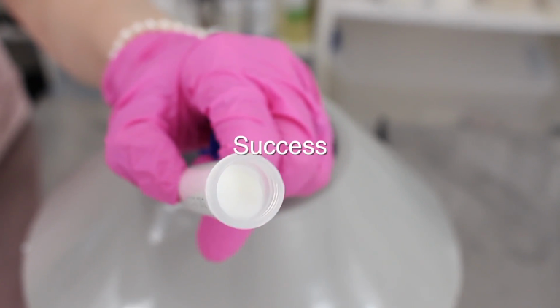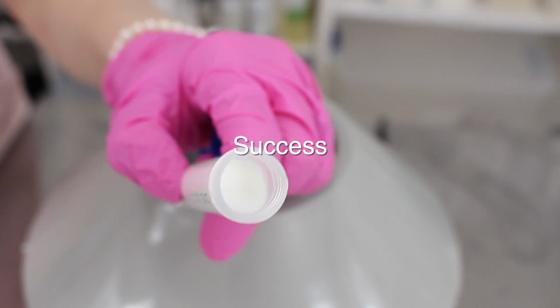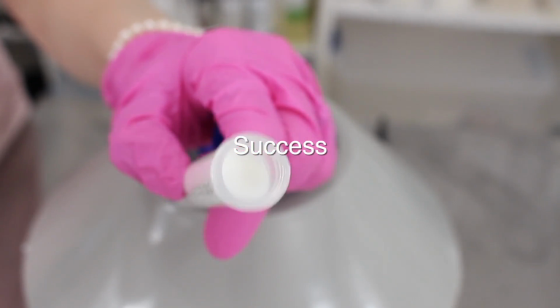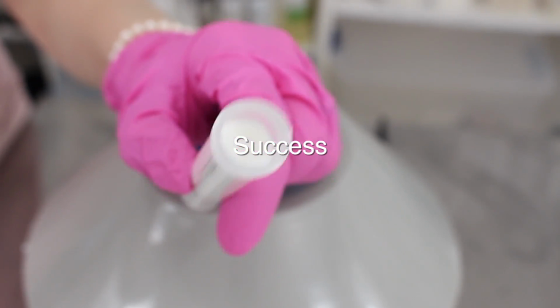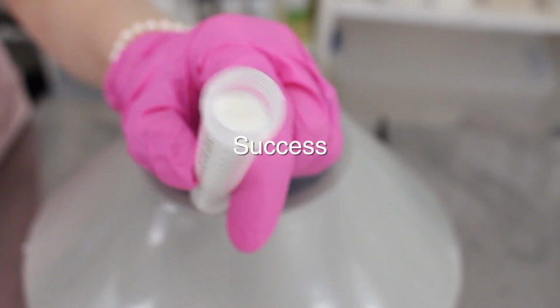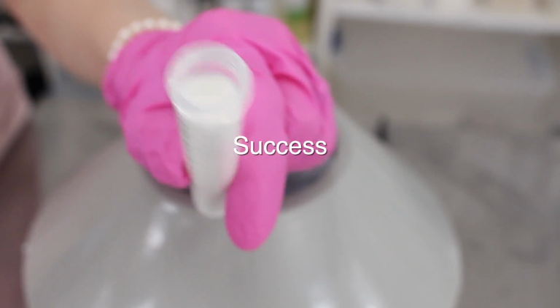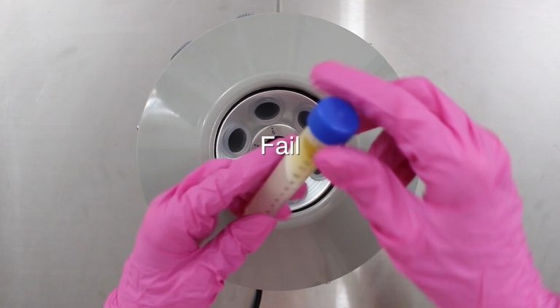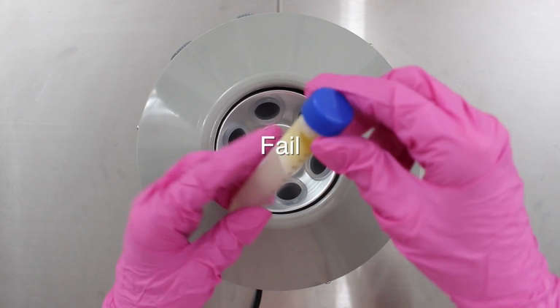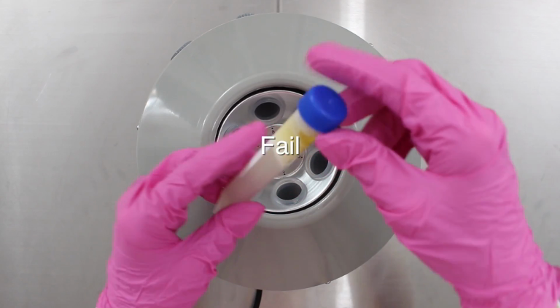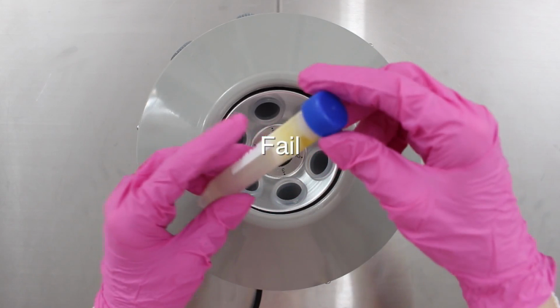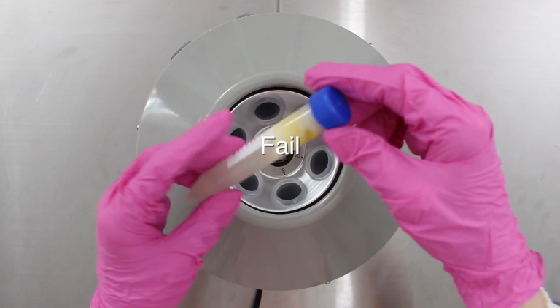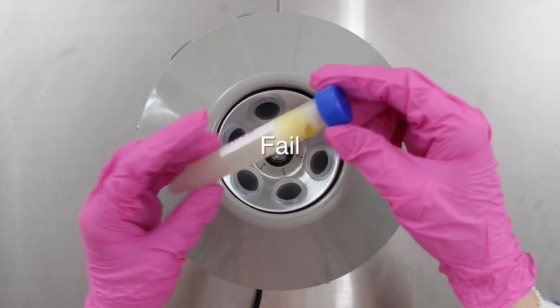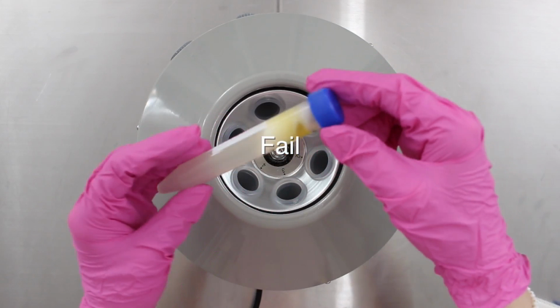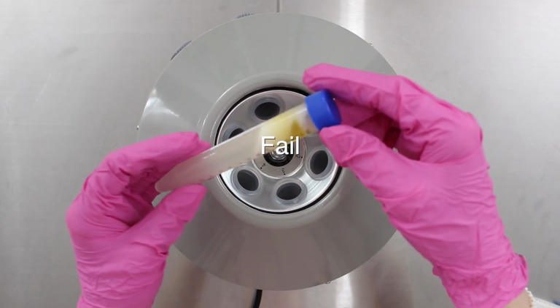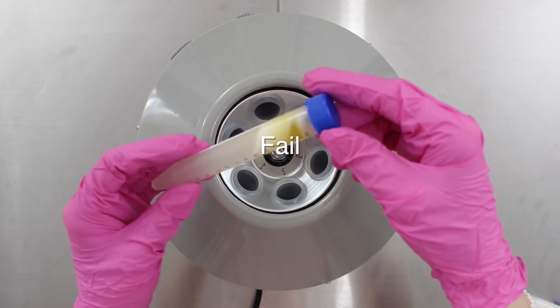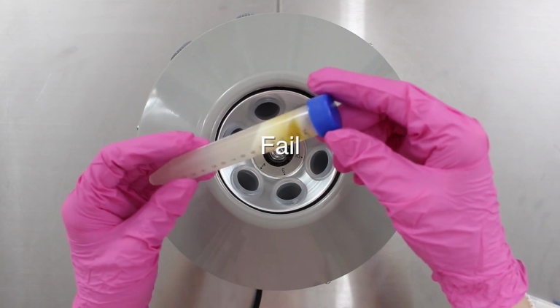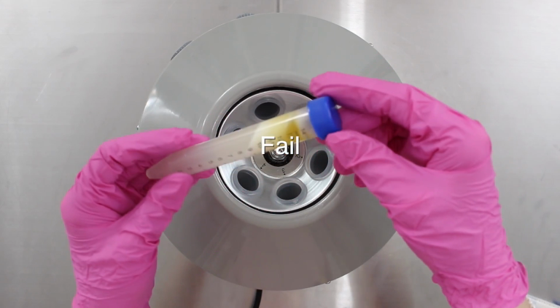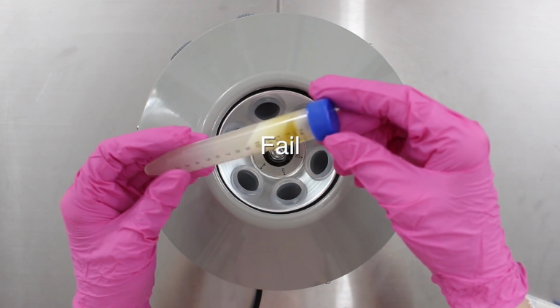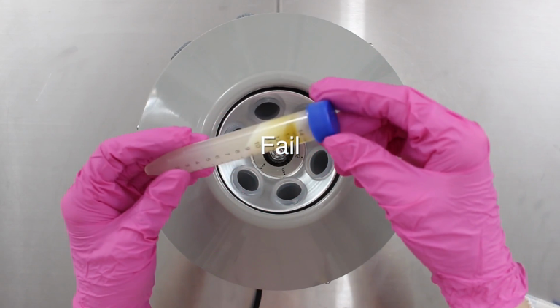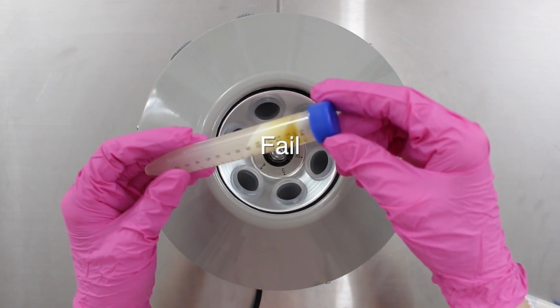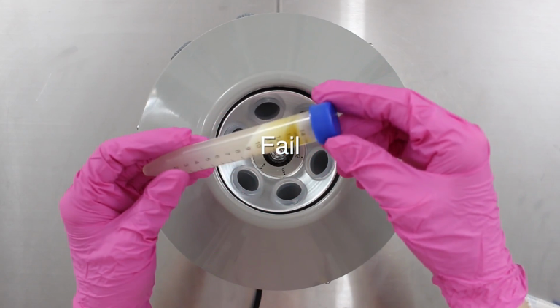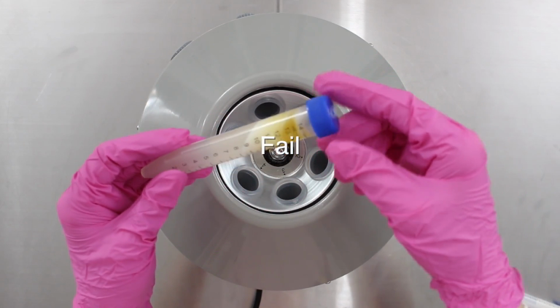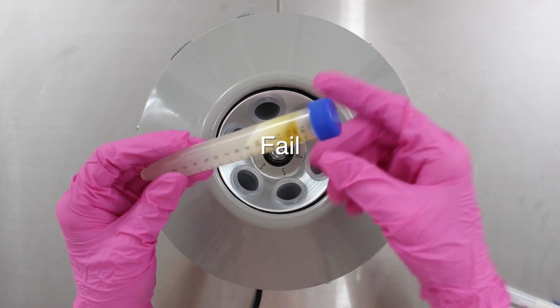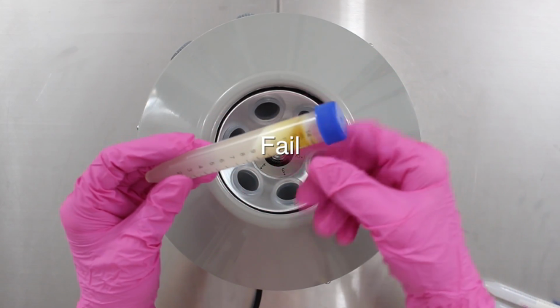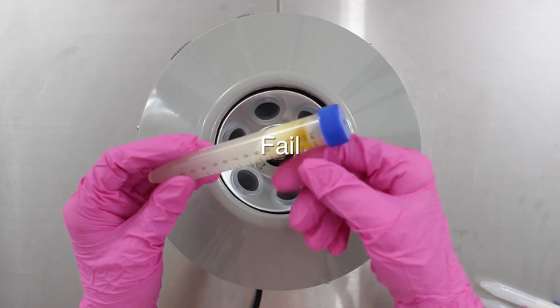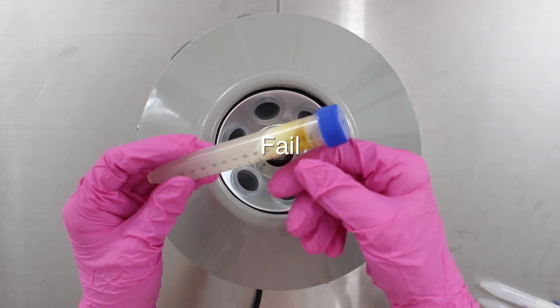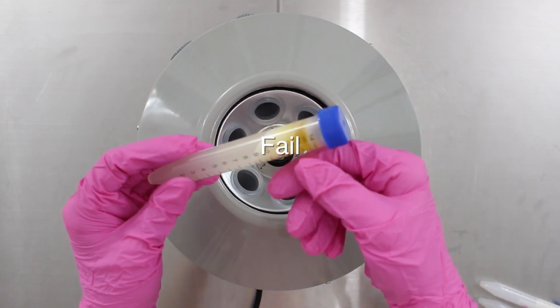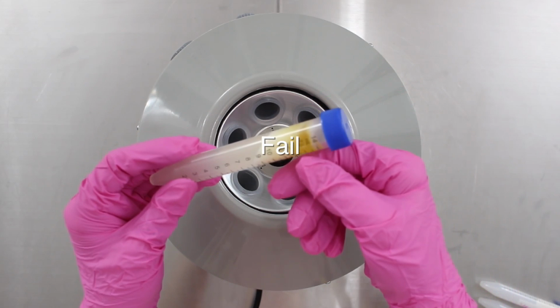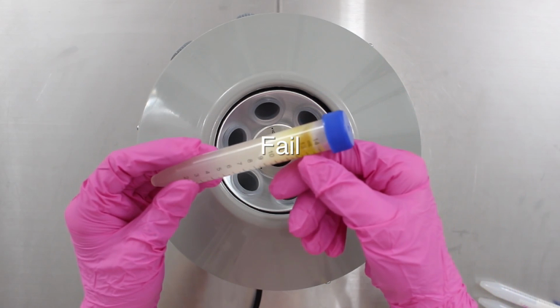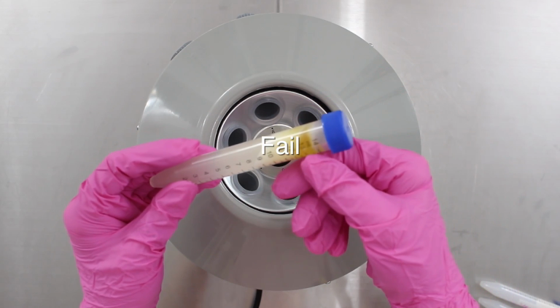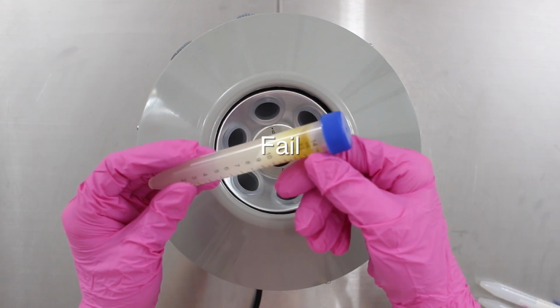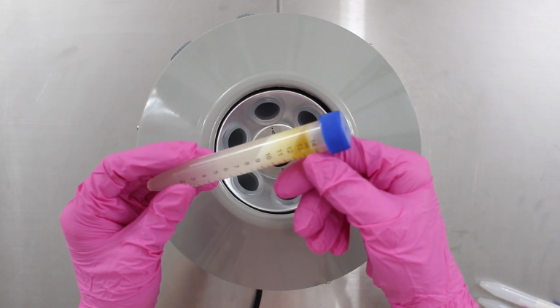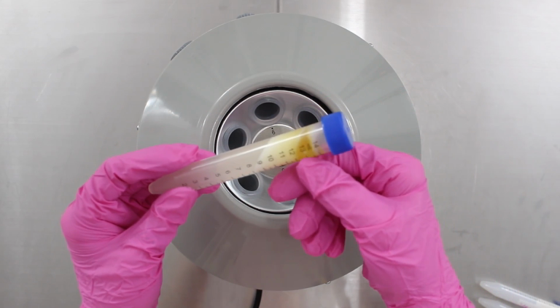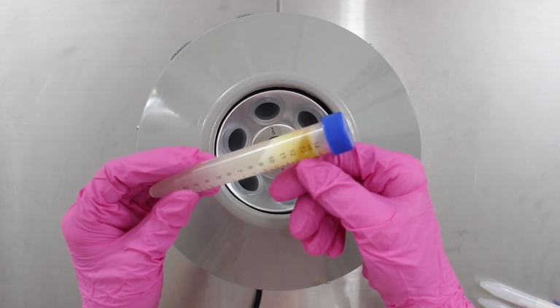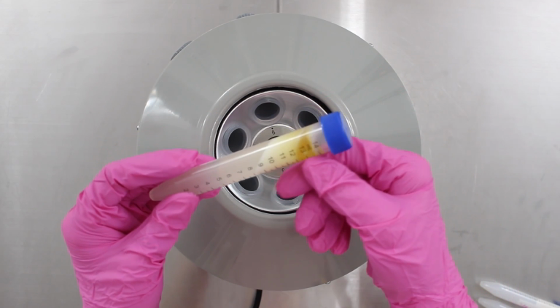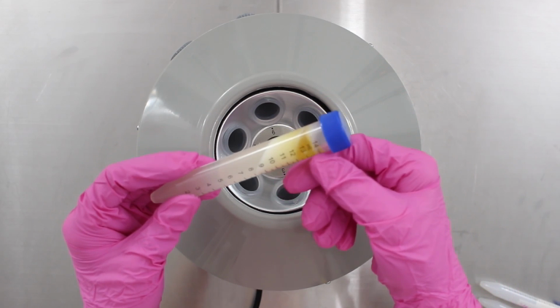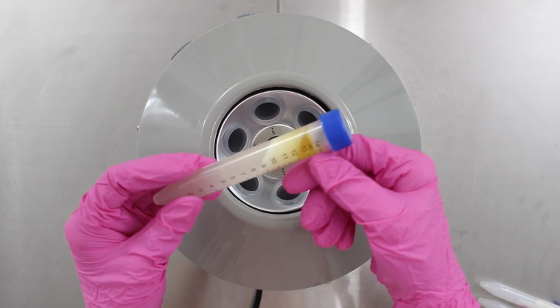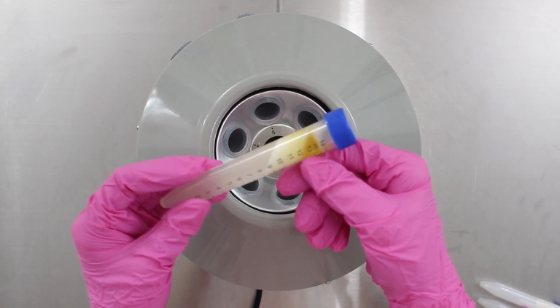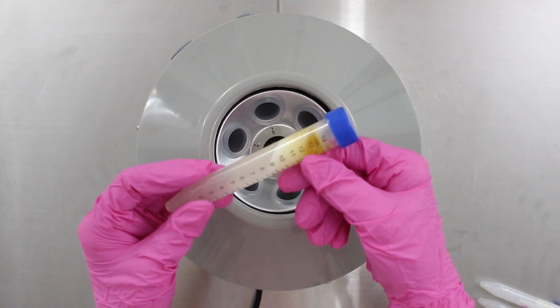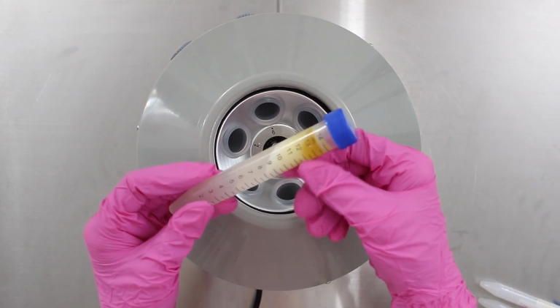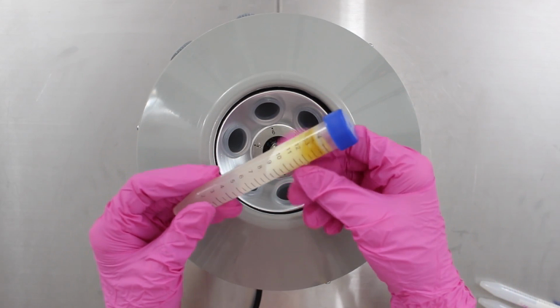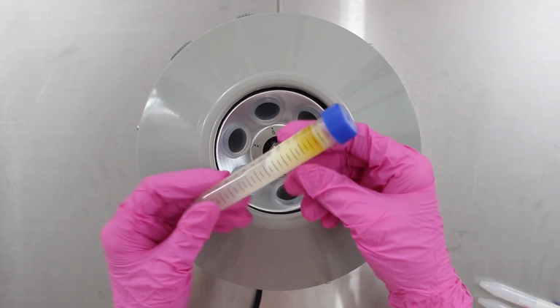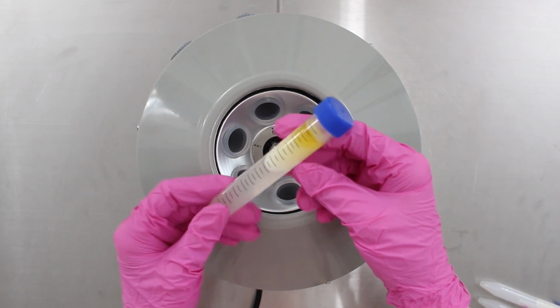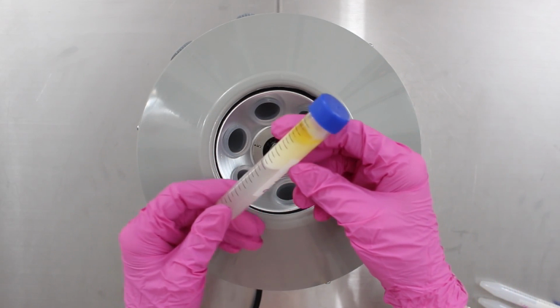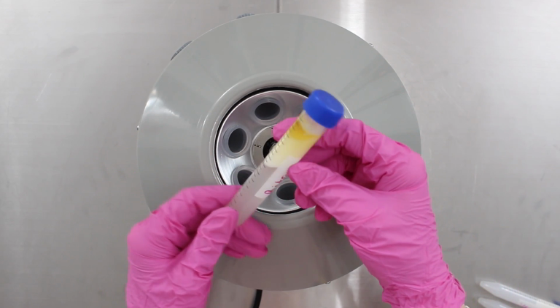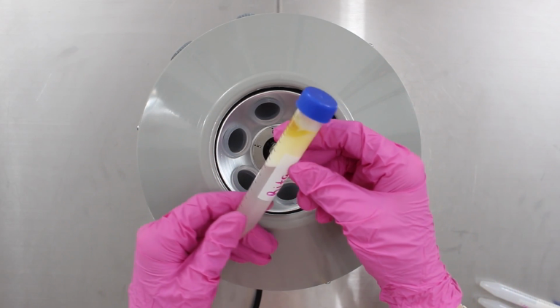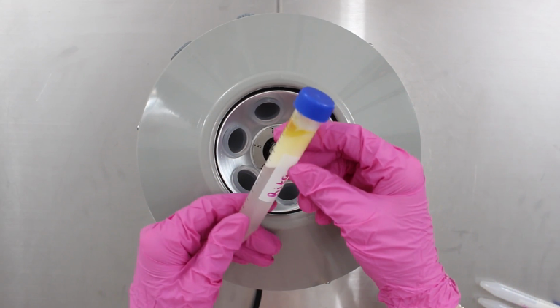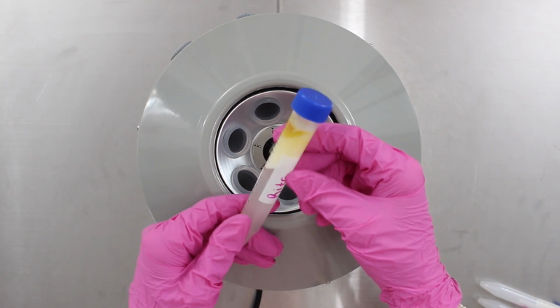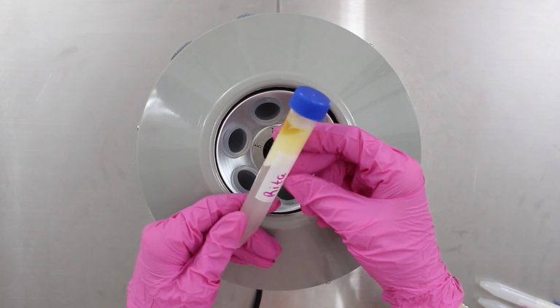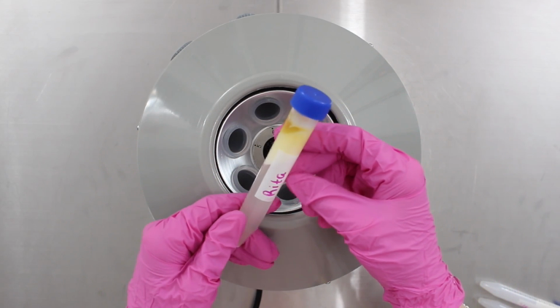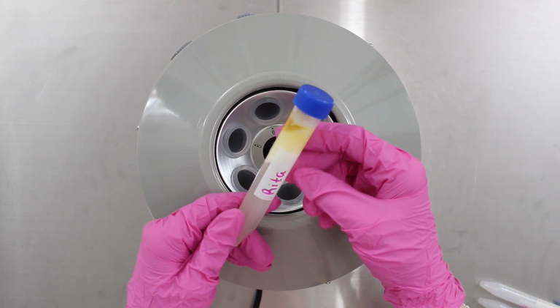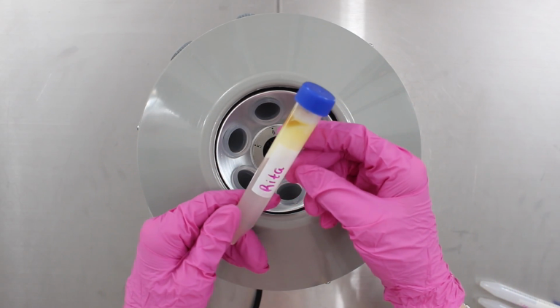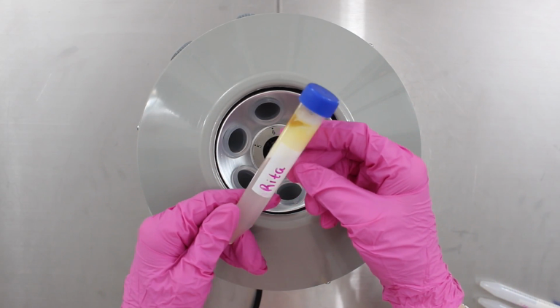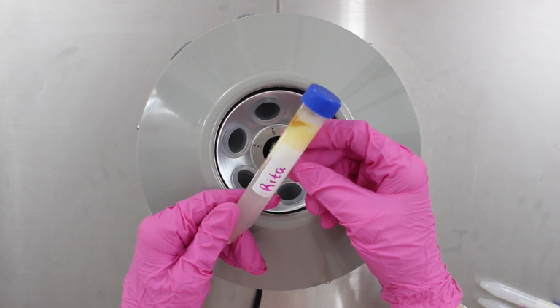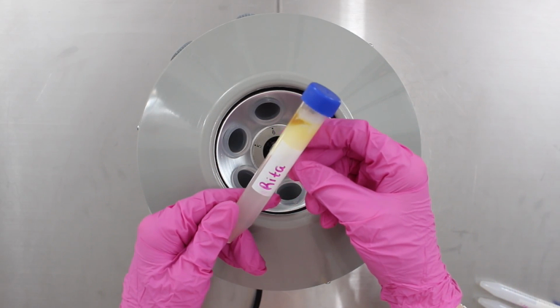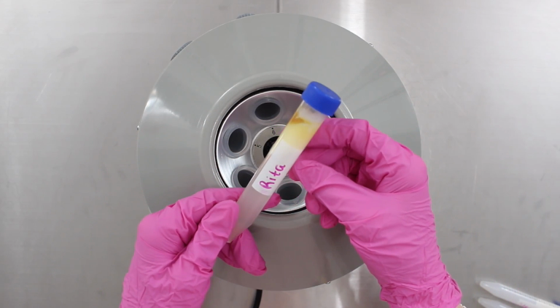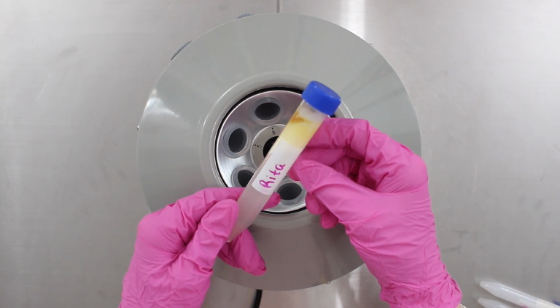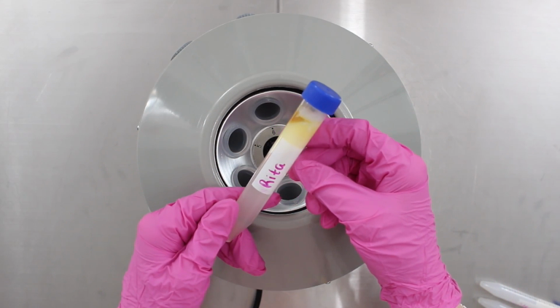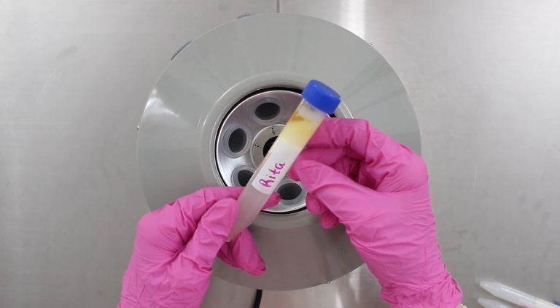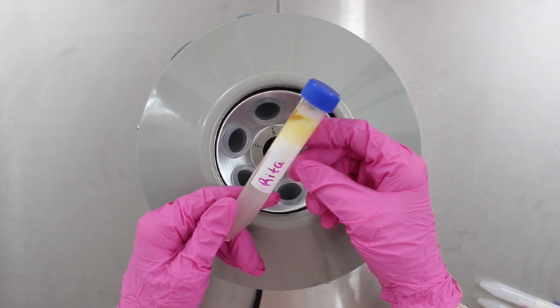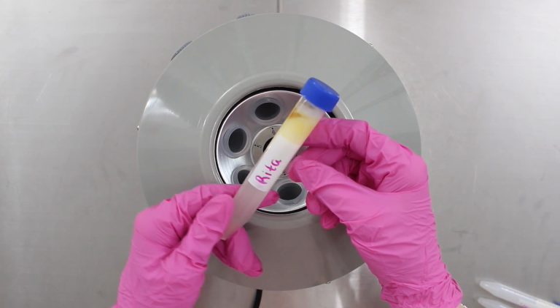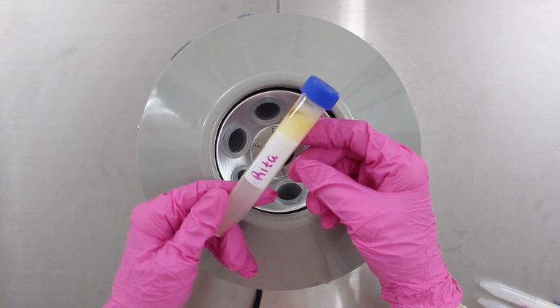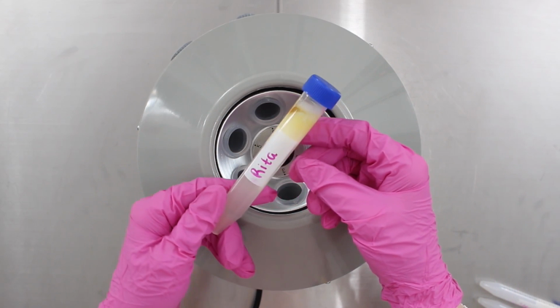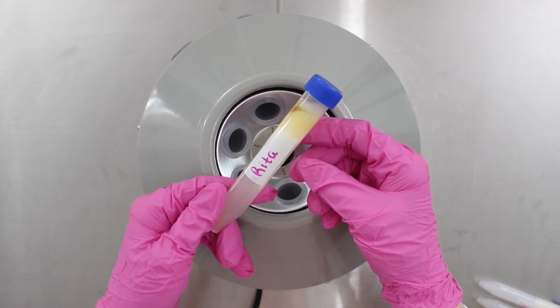Afterwards, you want to inspect it to see if there is any creaming occurring. That's how you'll know if your emulsion is stable. That's another method.